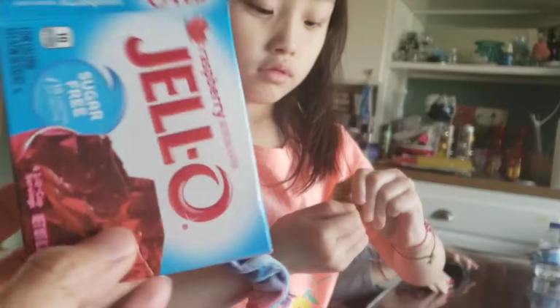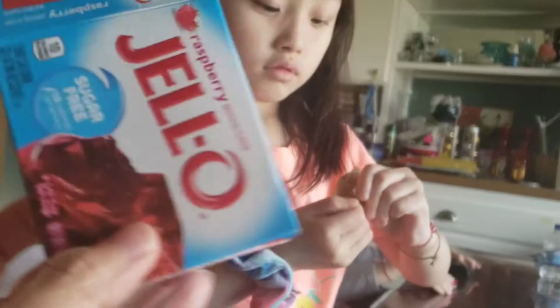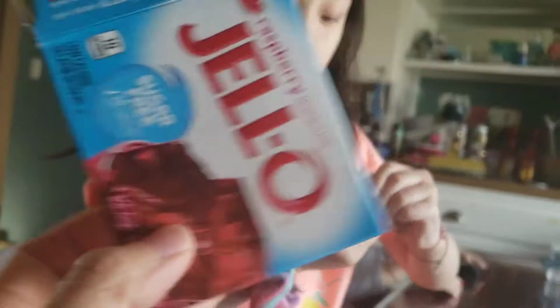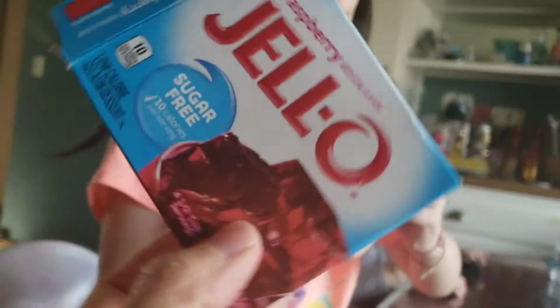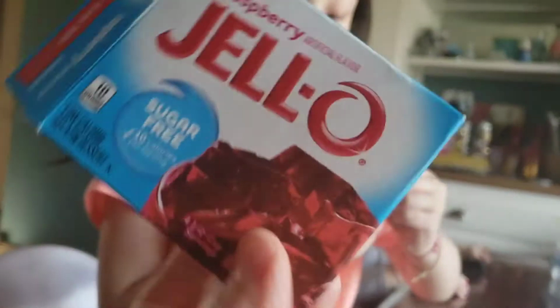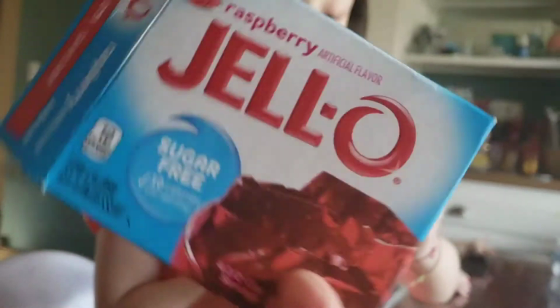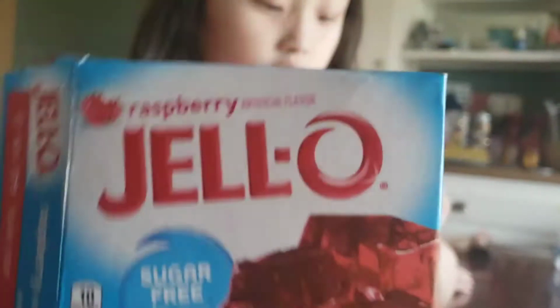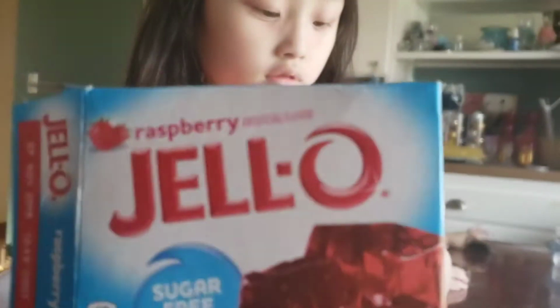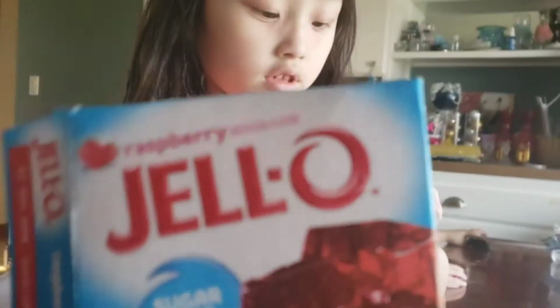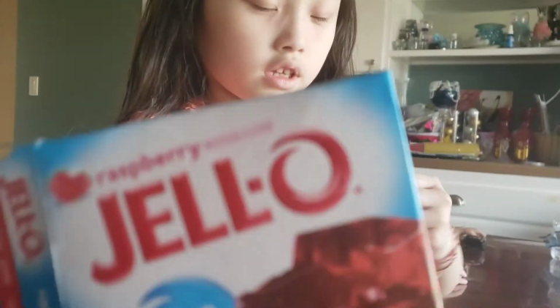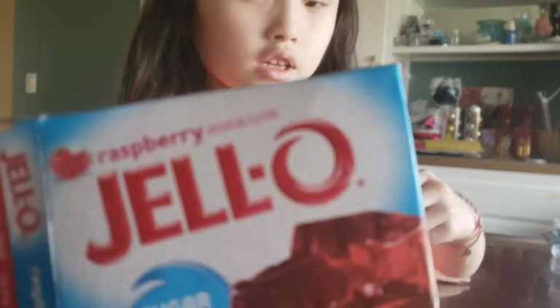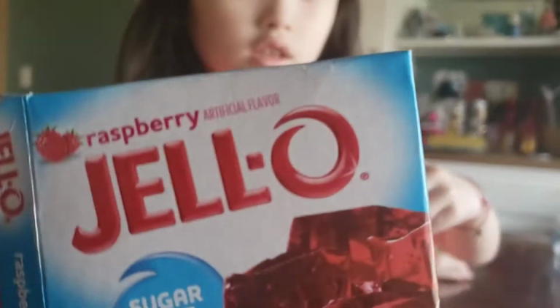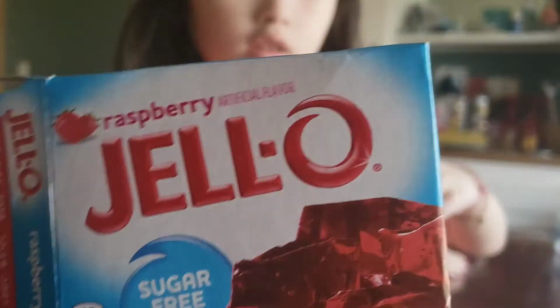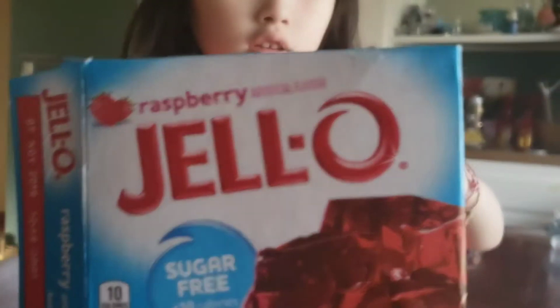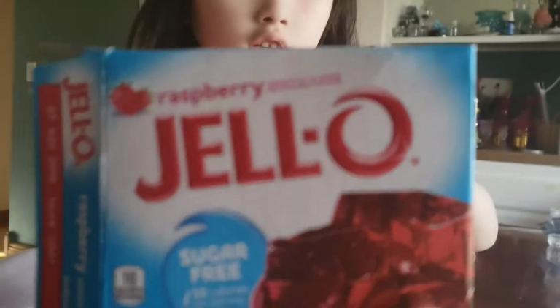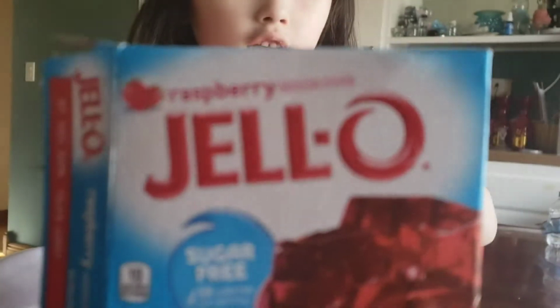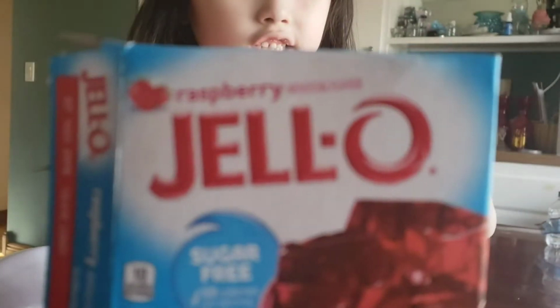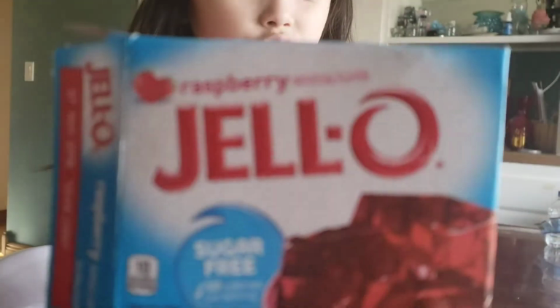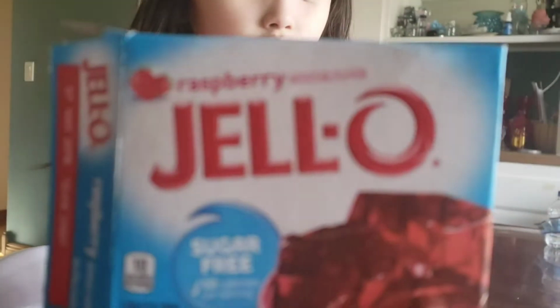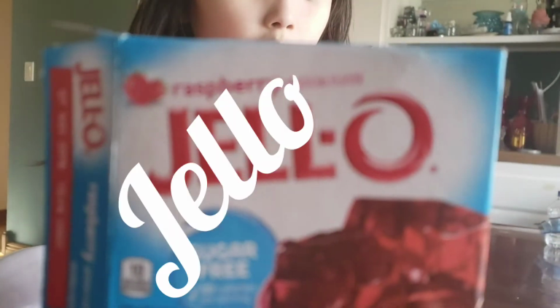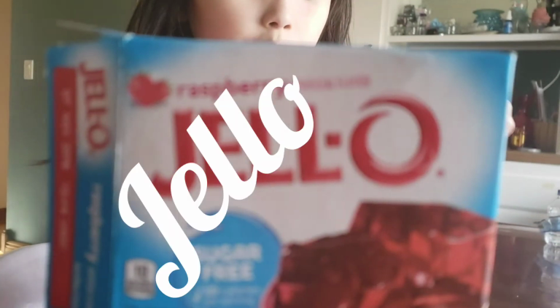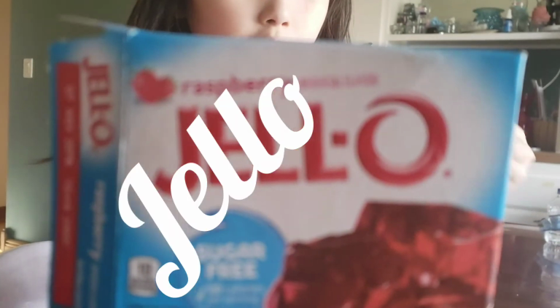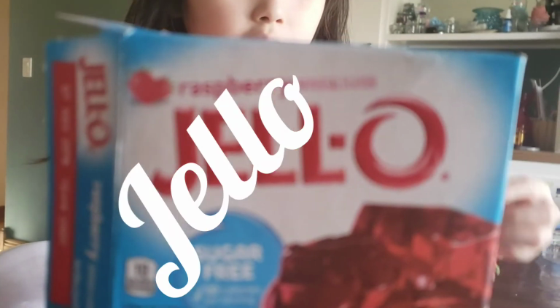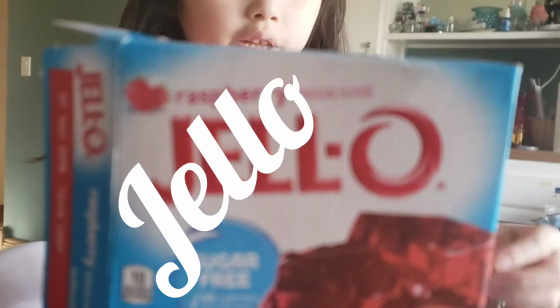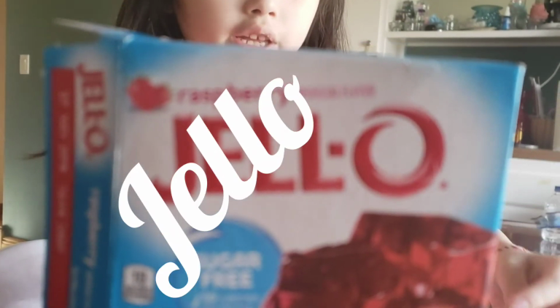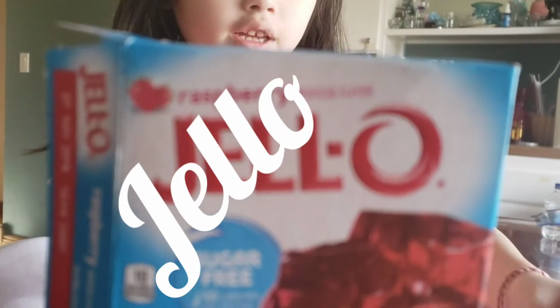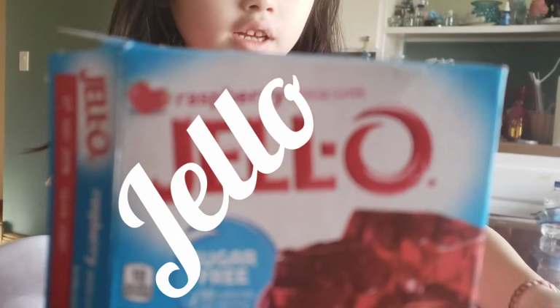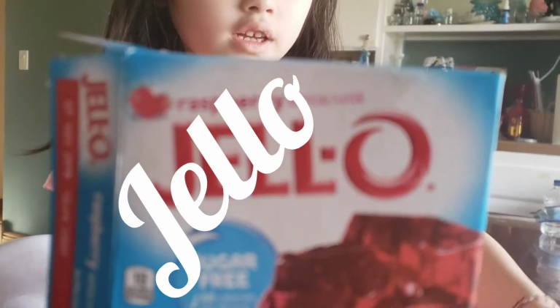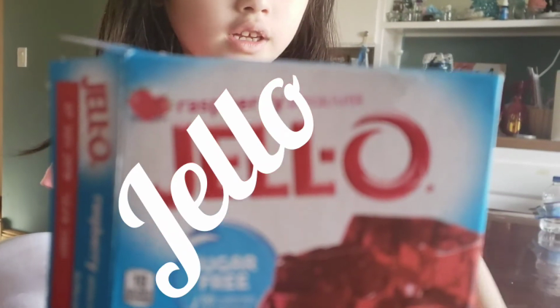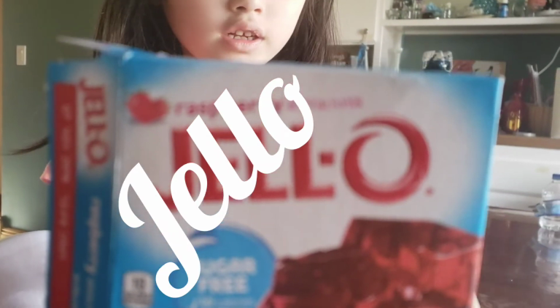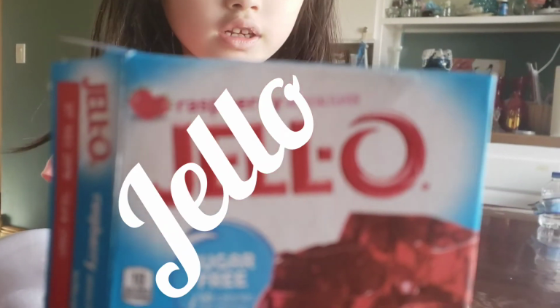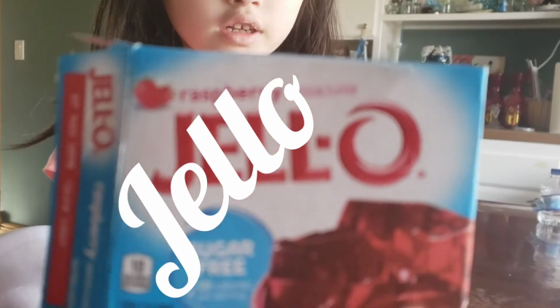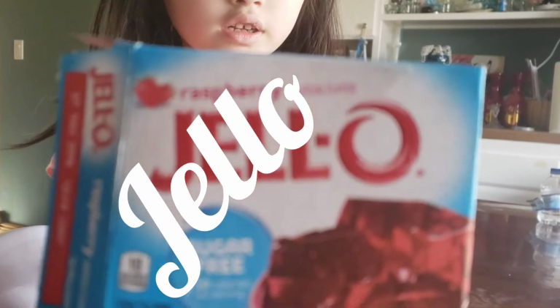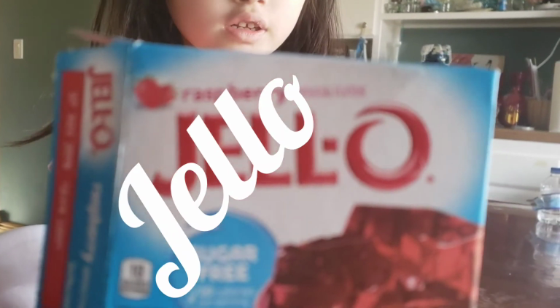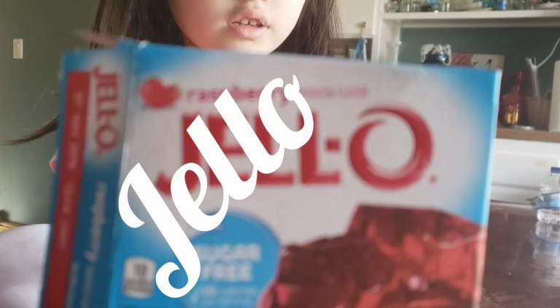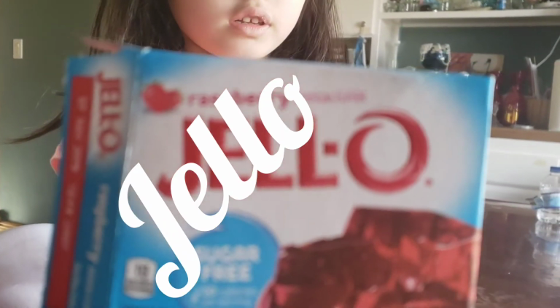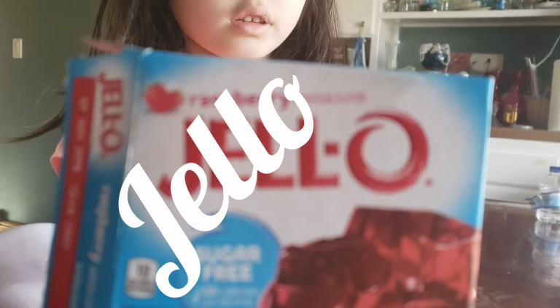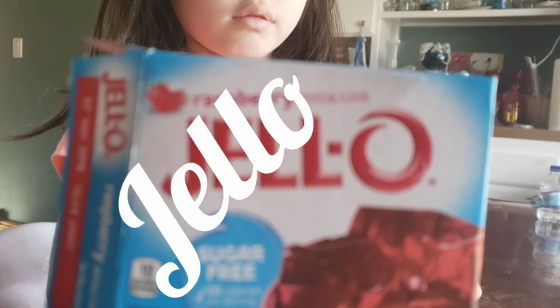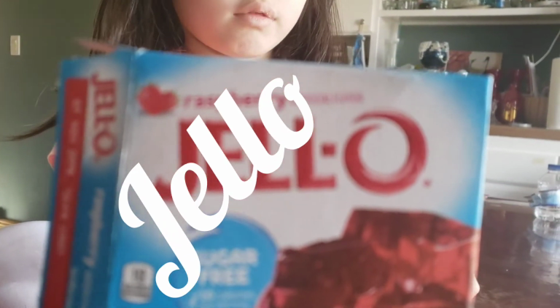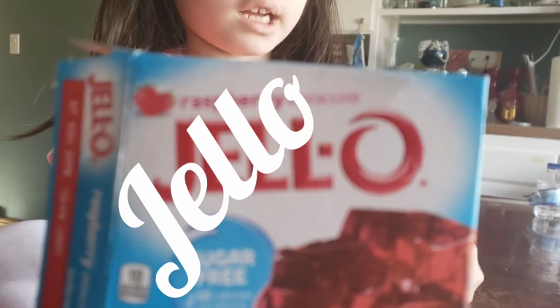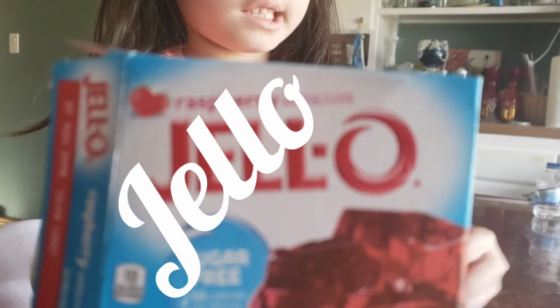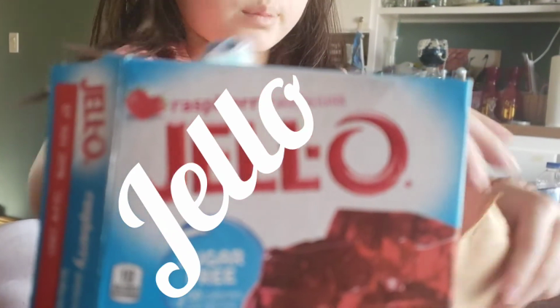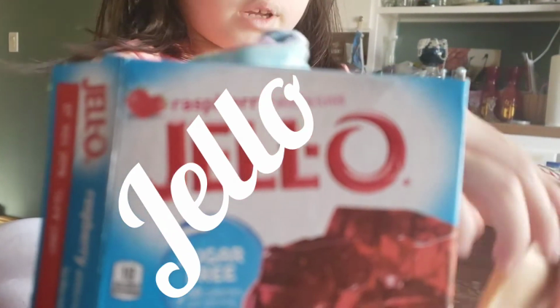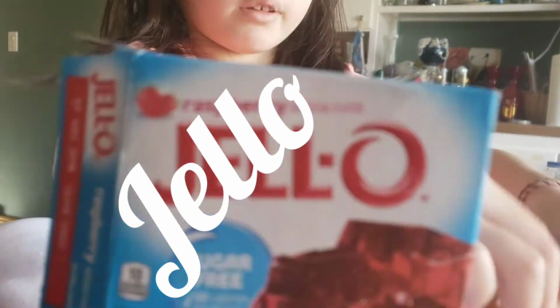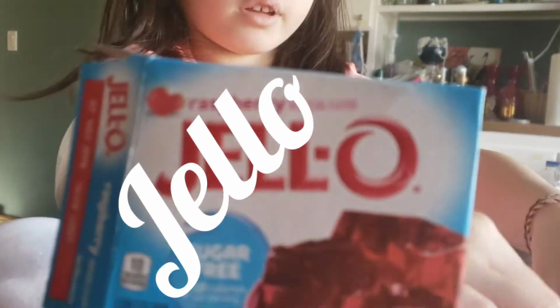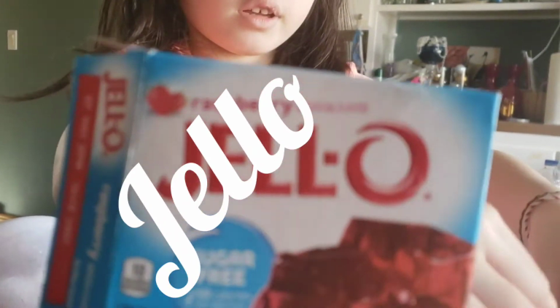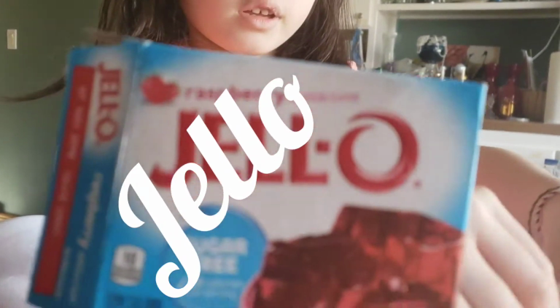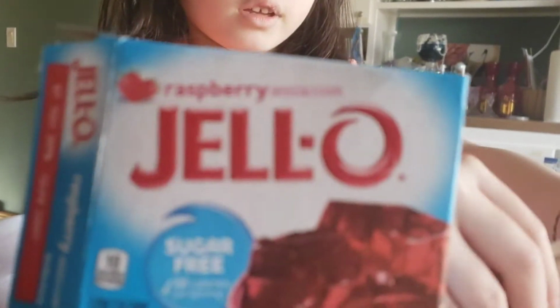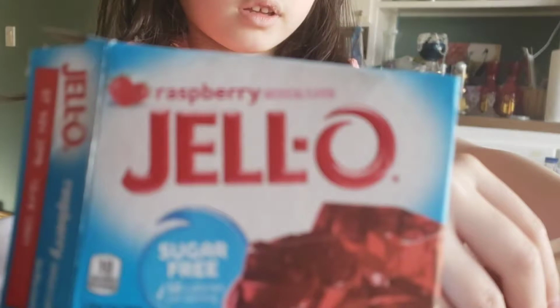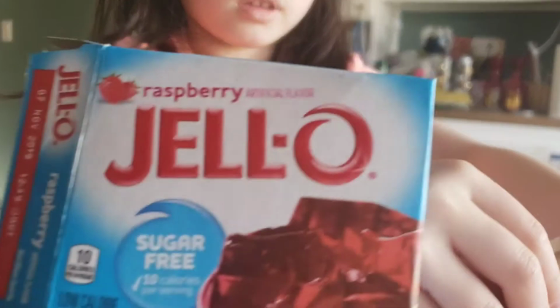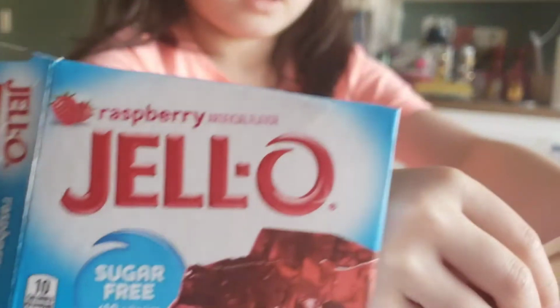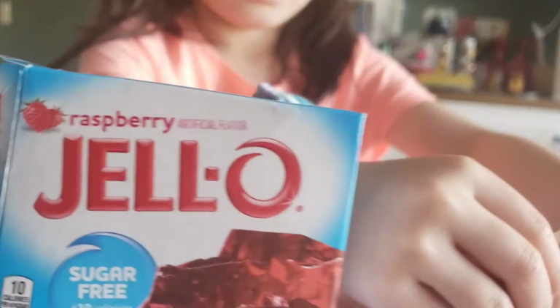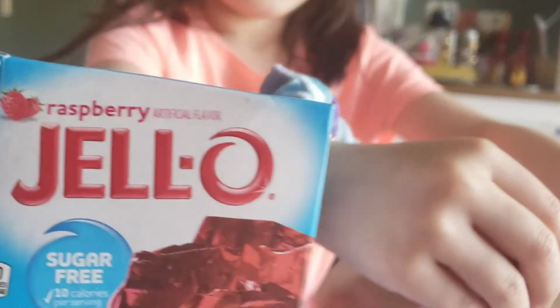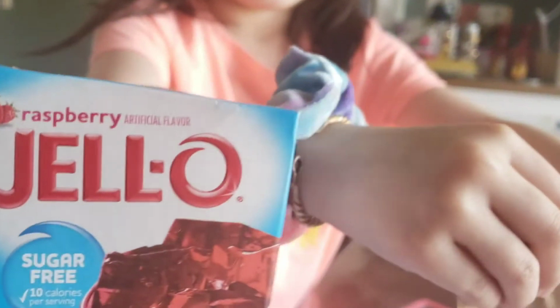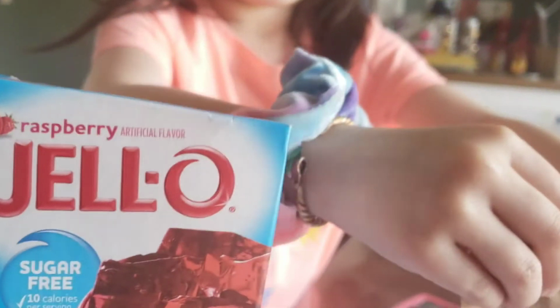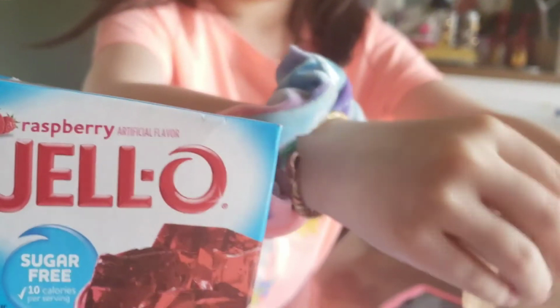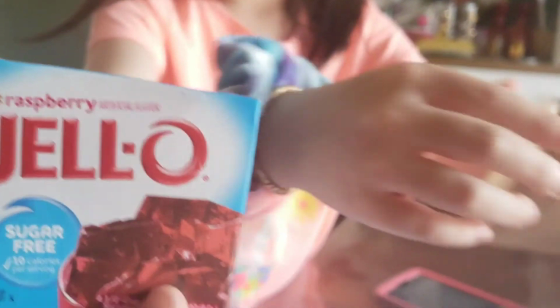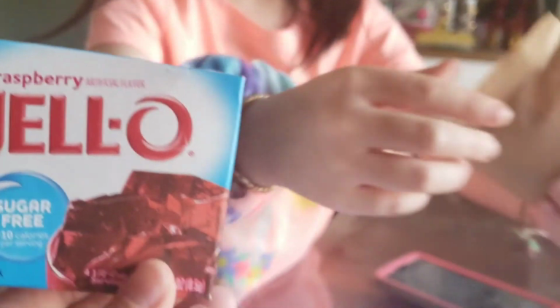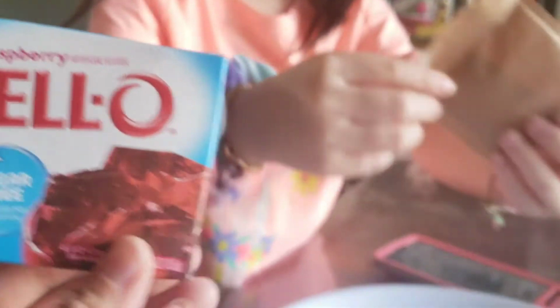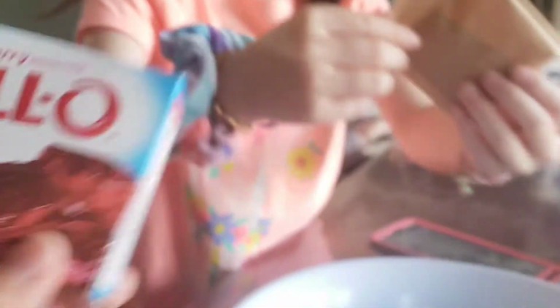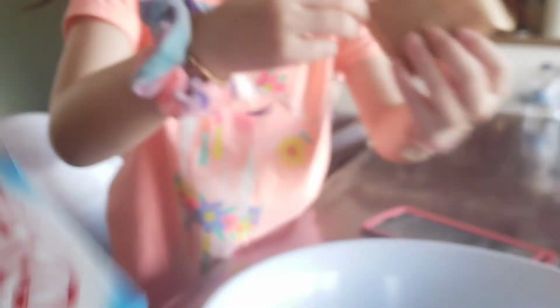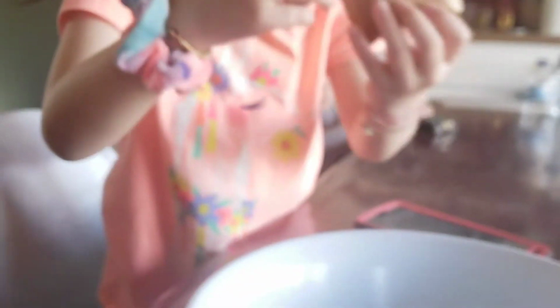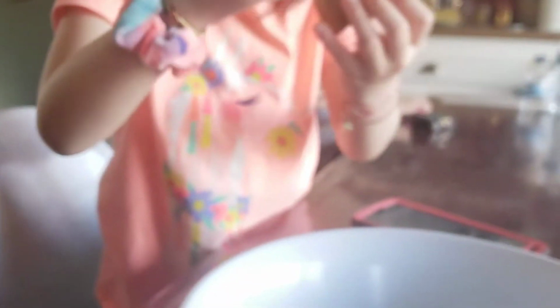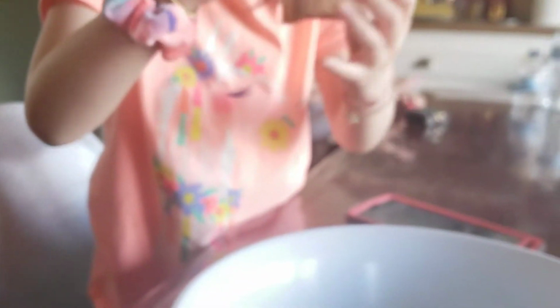We're making Jell-O. A strawberry — a raspberry. A raspberry Jell-O.